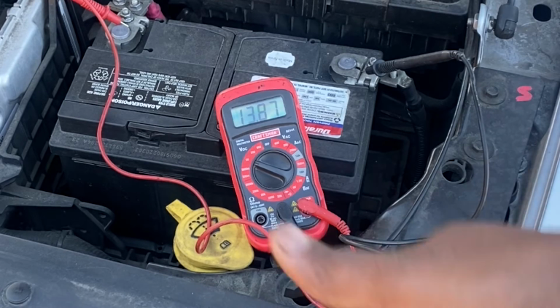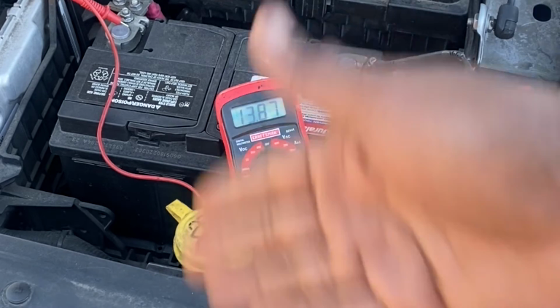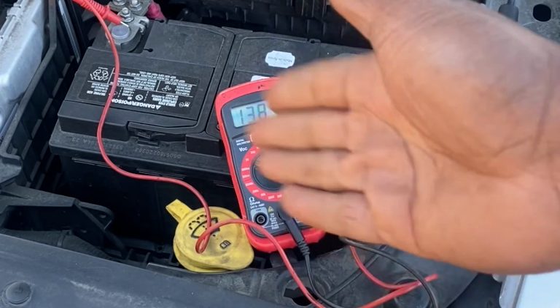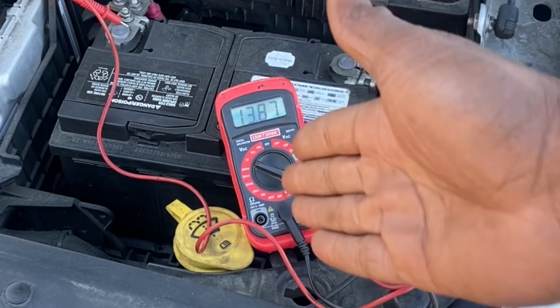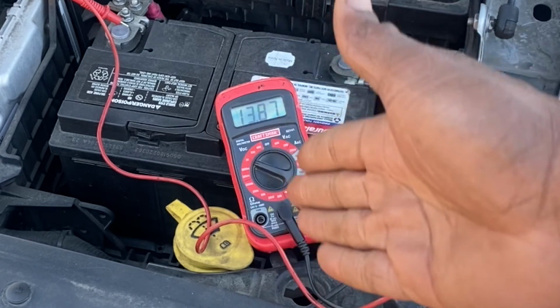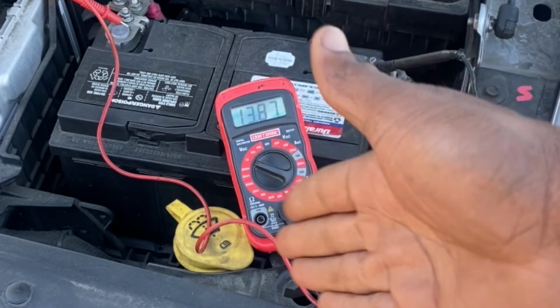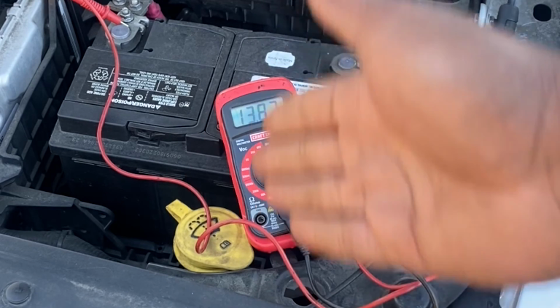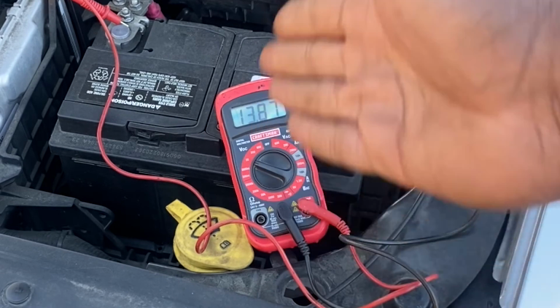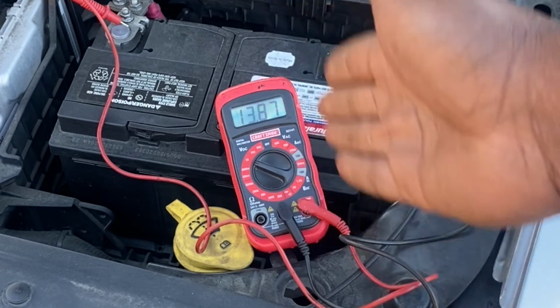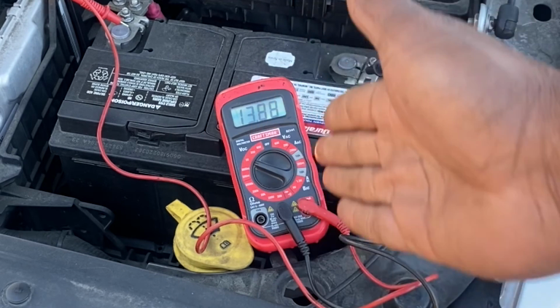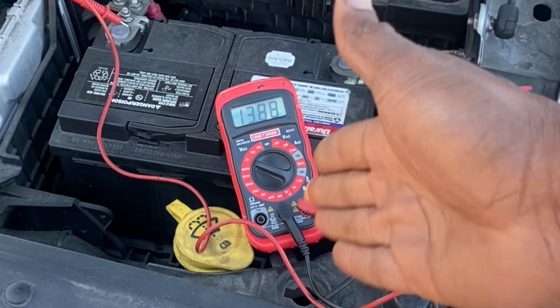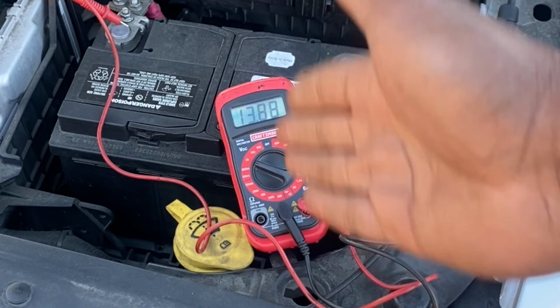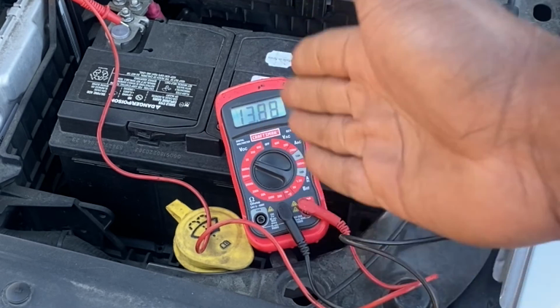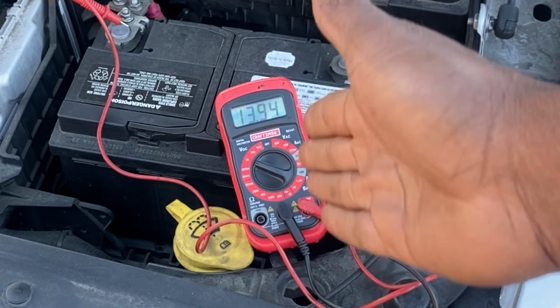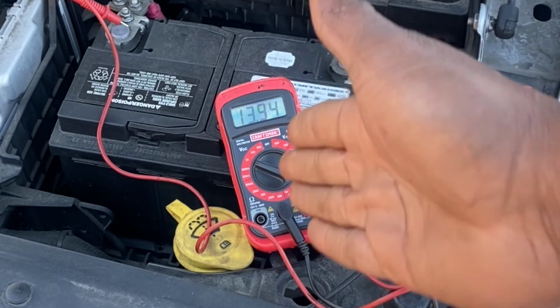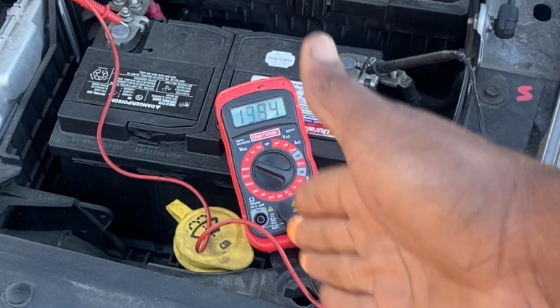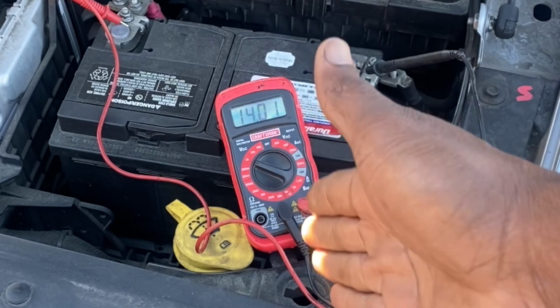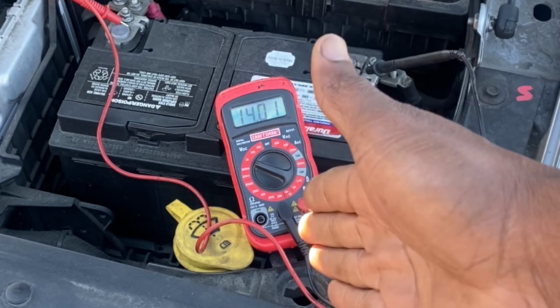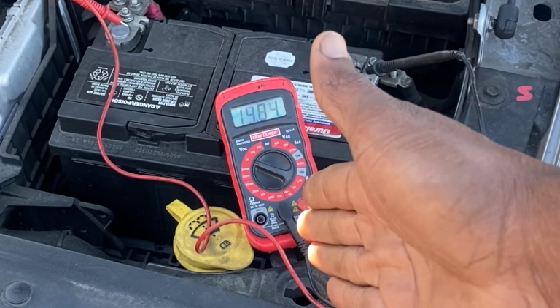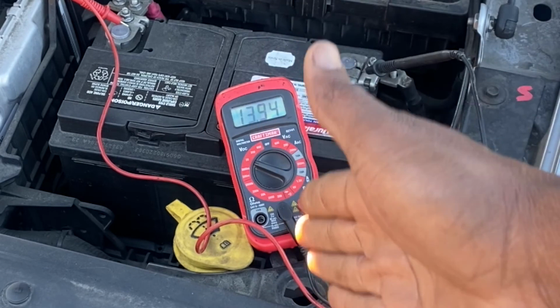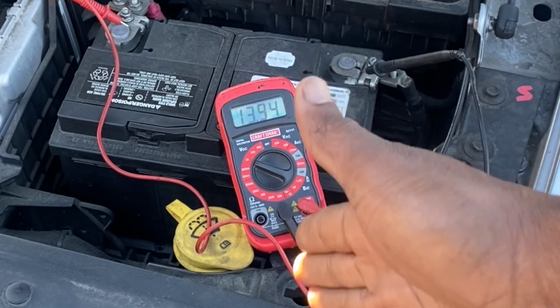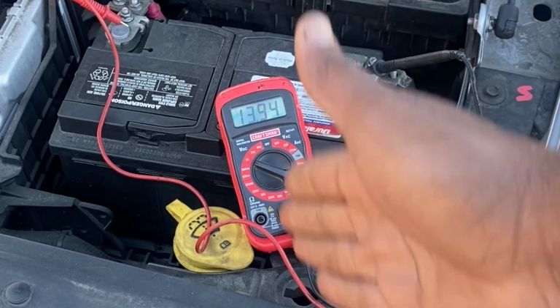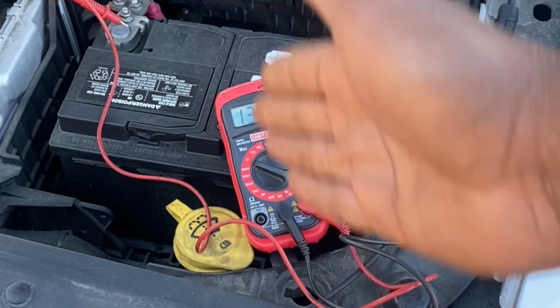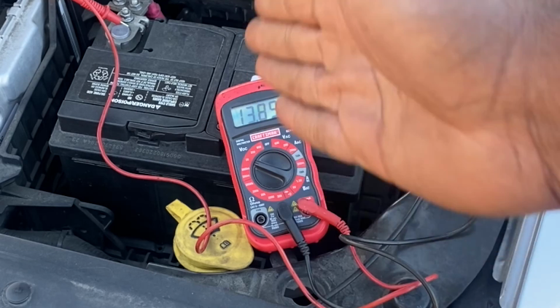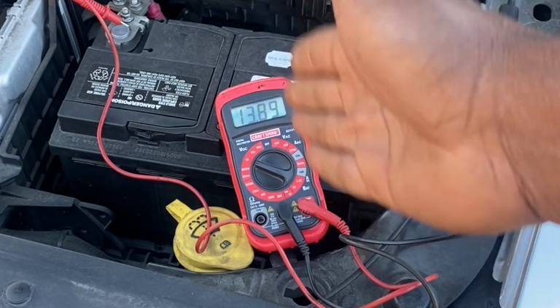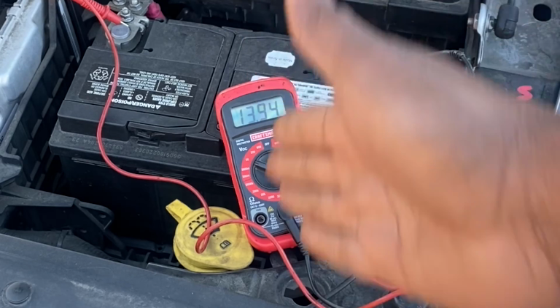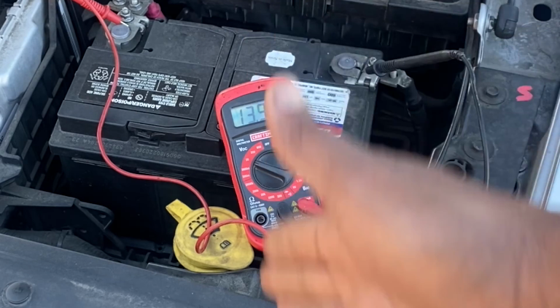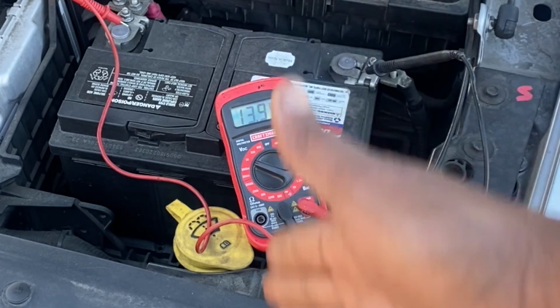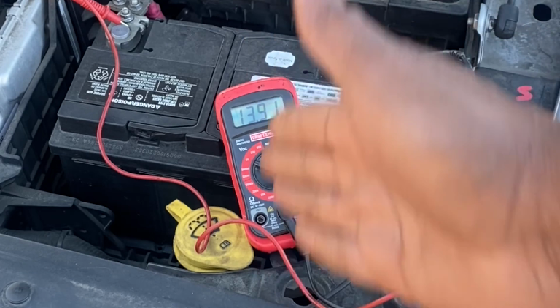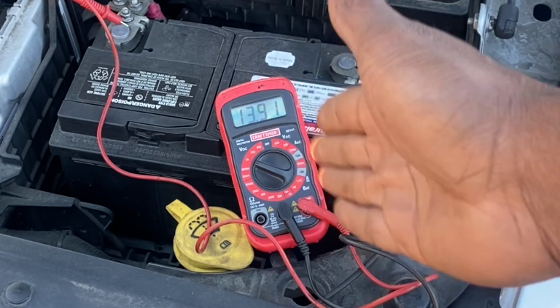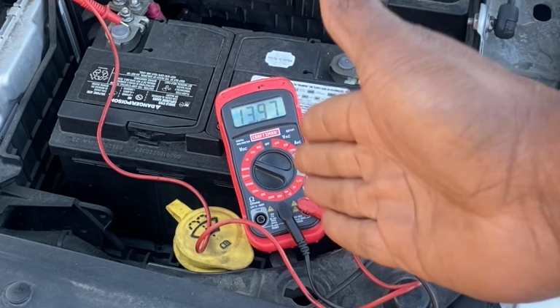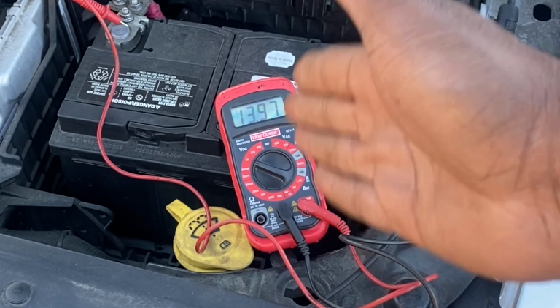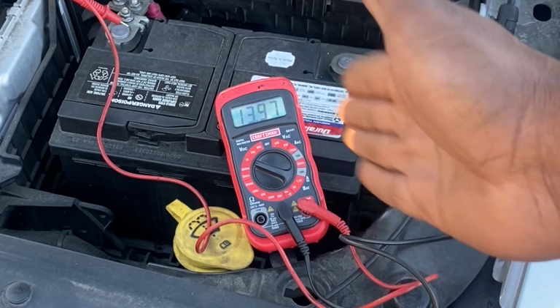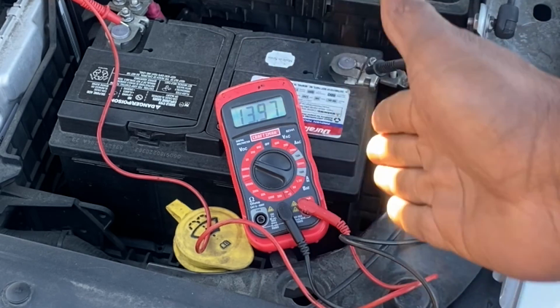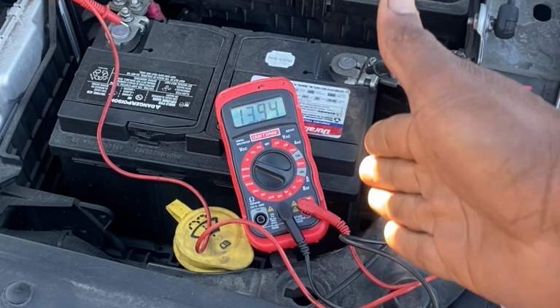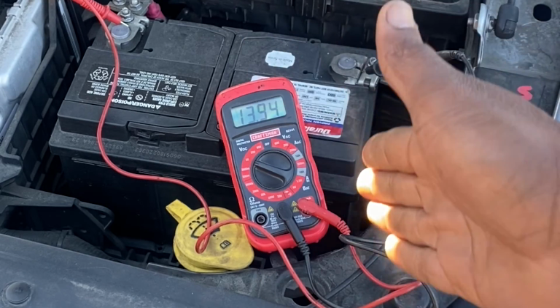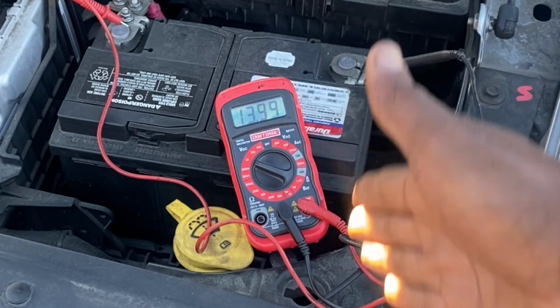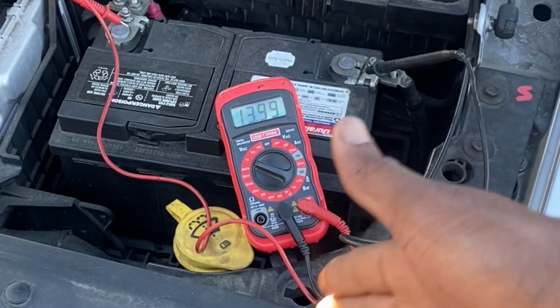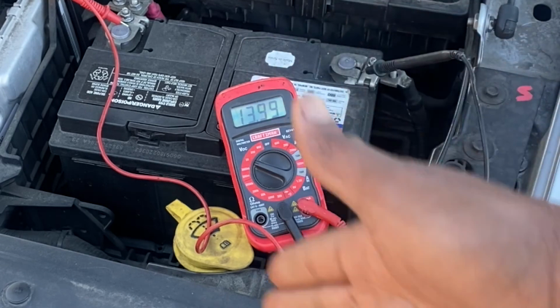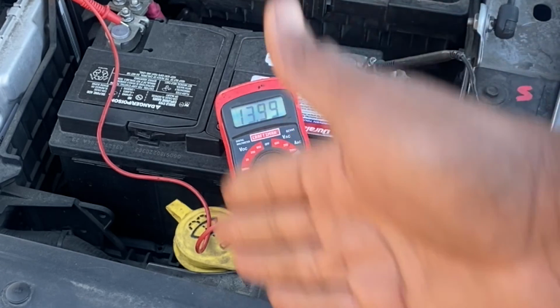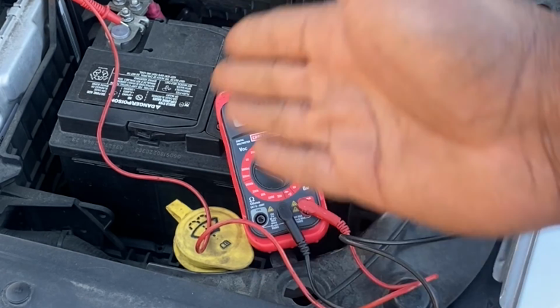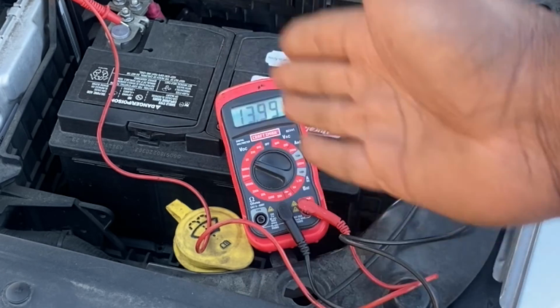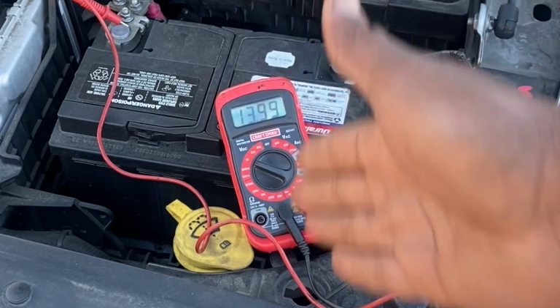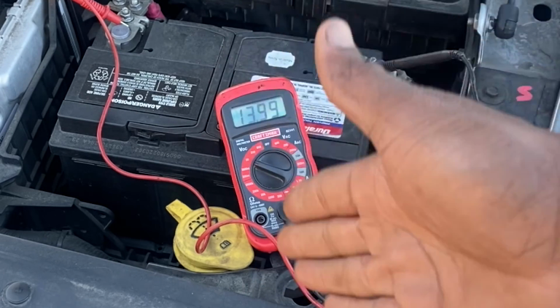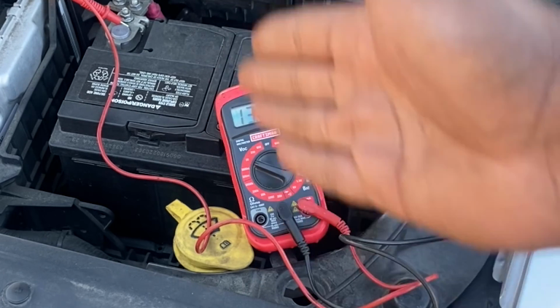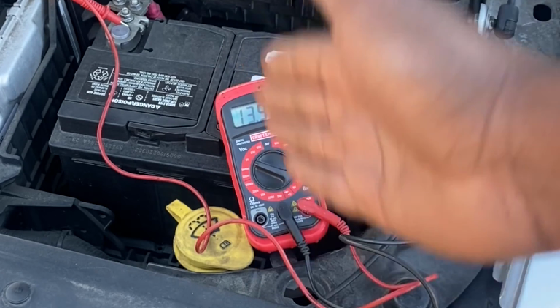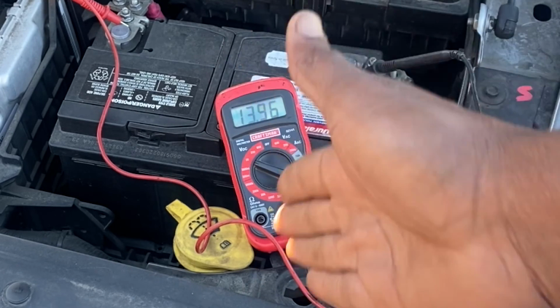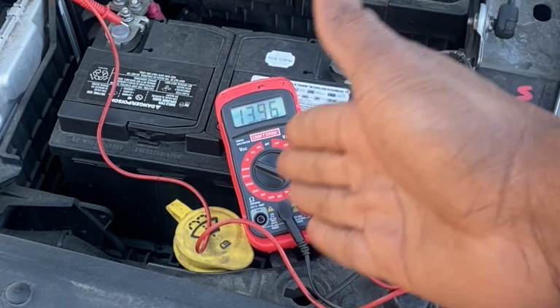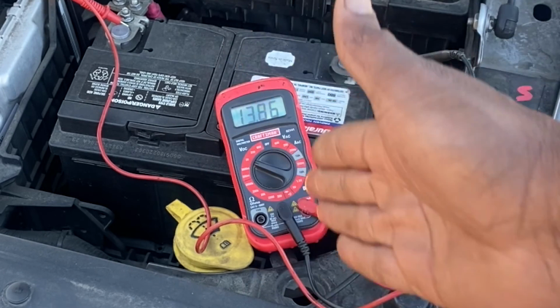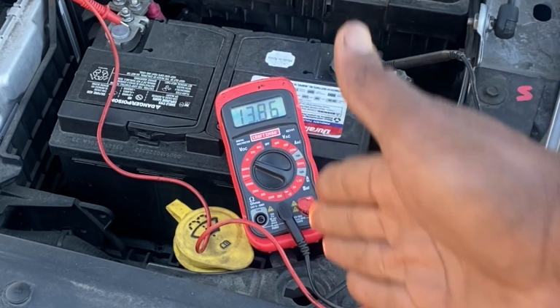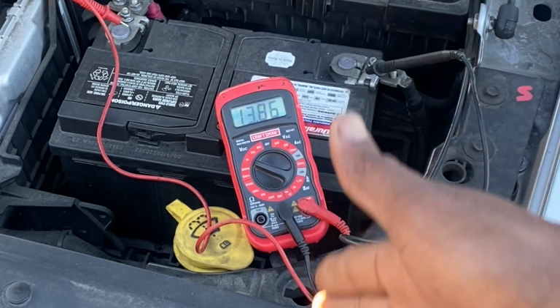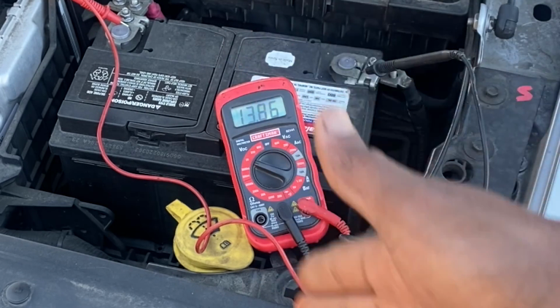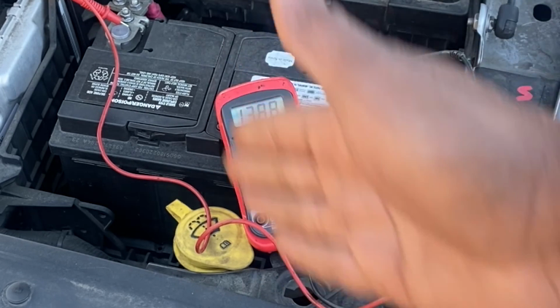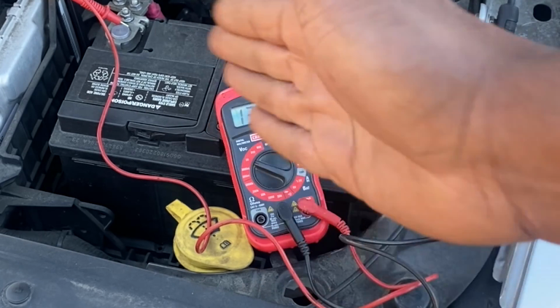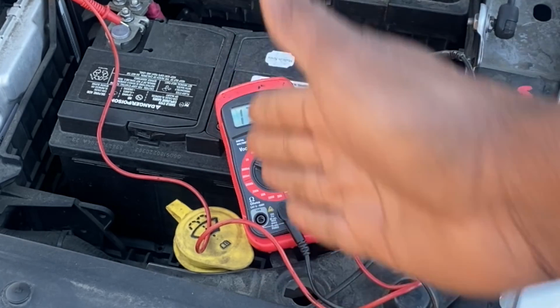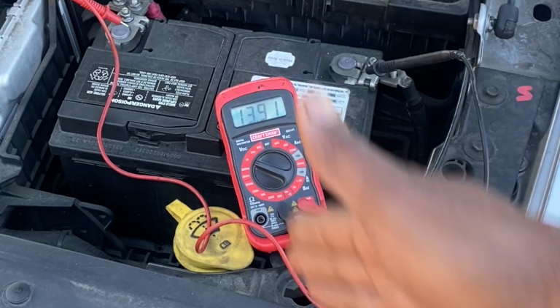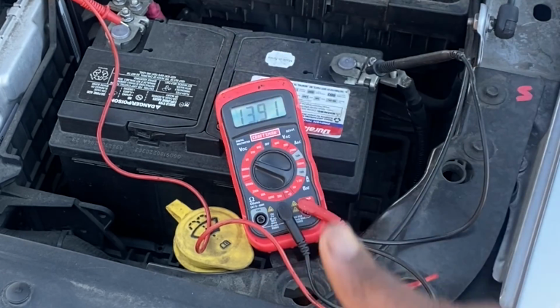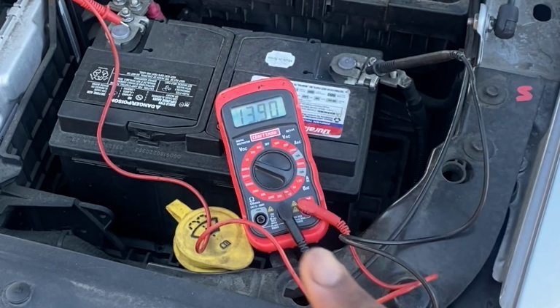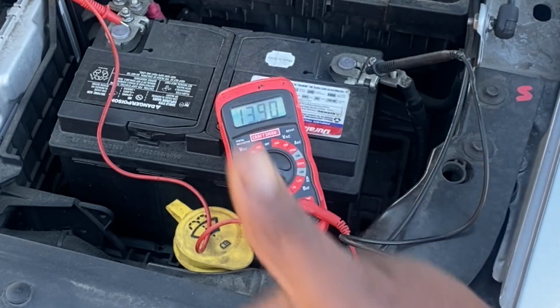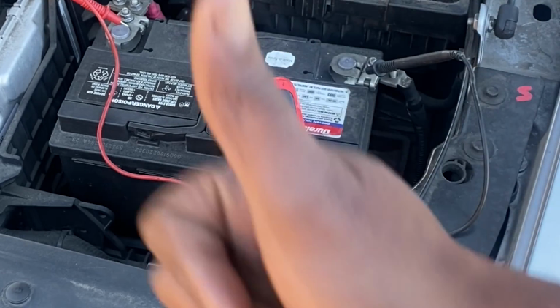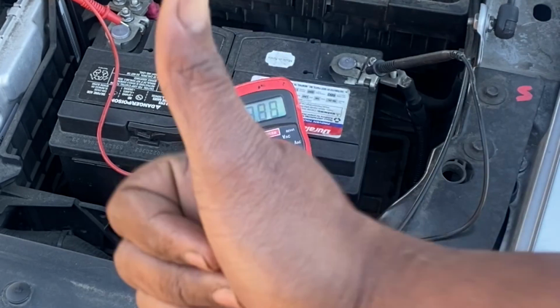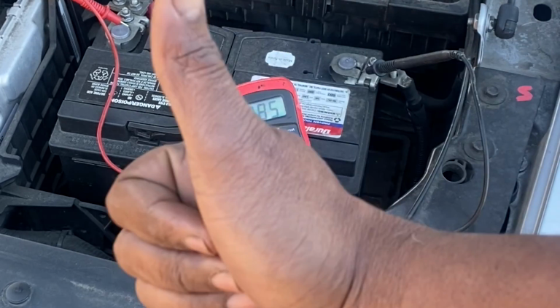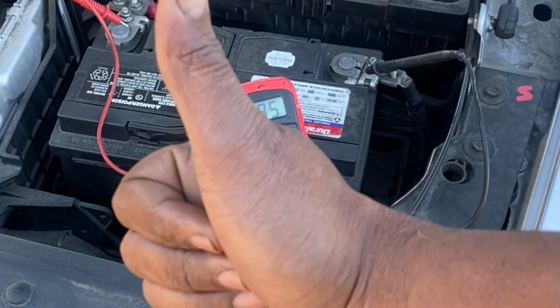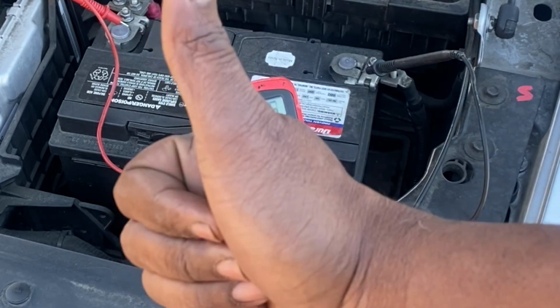So our reading is within that 13.8 to 15.3 range, which means our alternator is working okay.